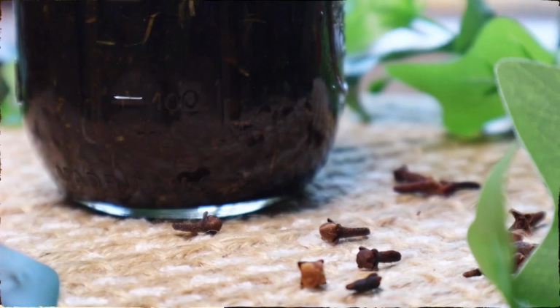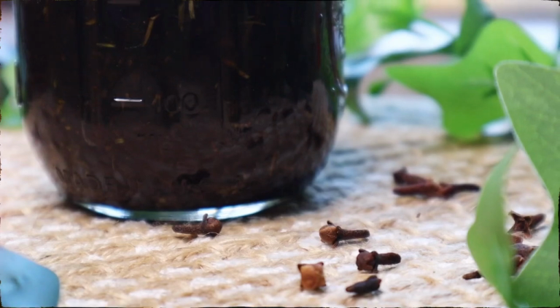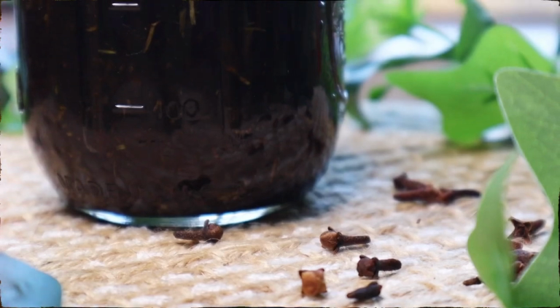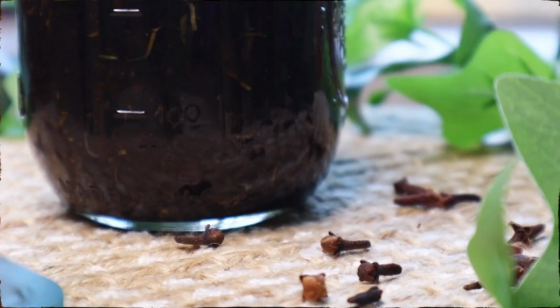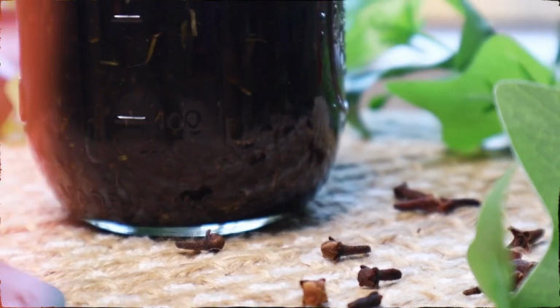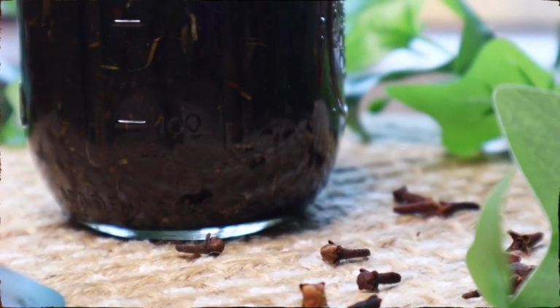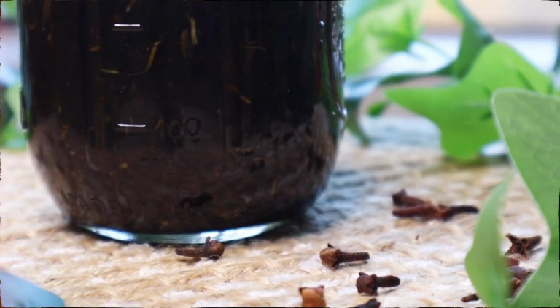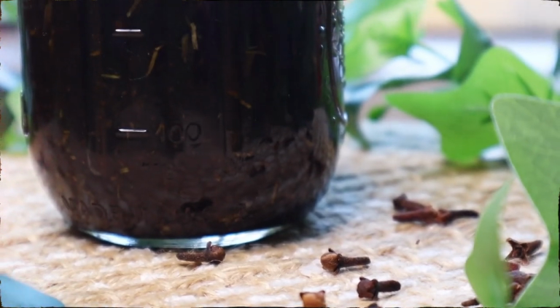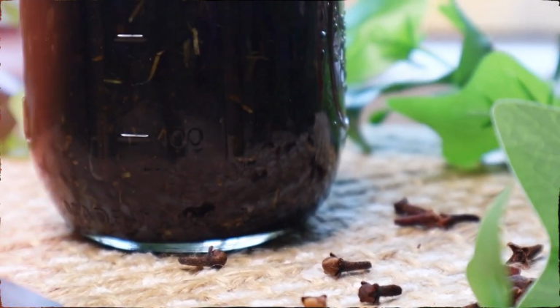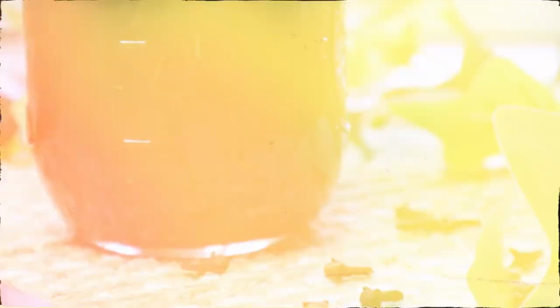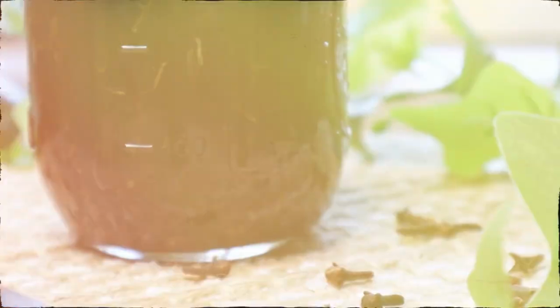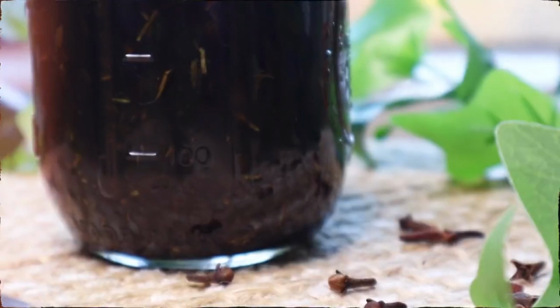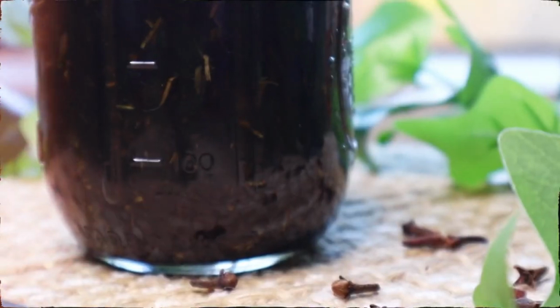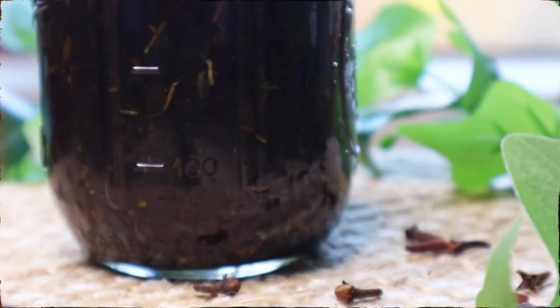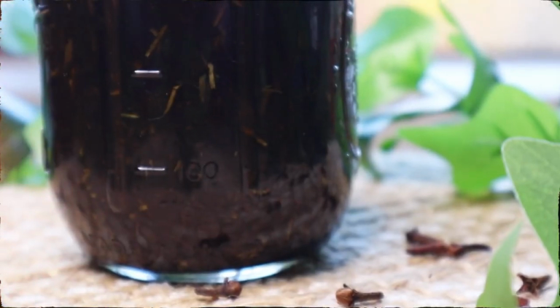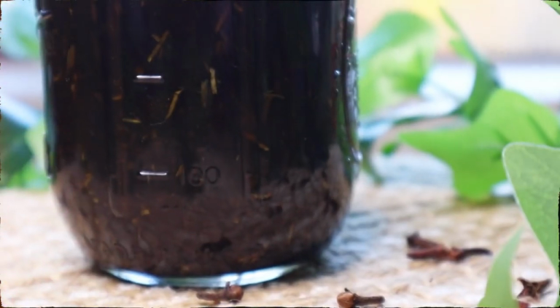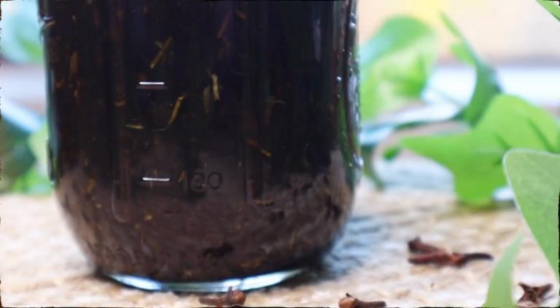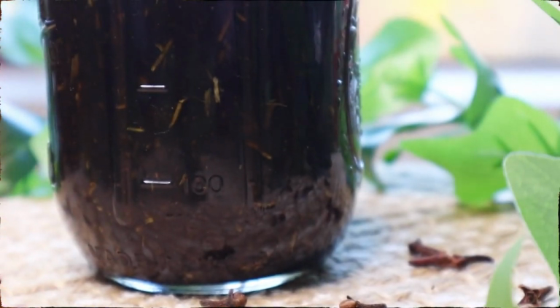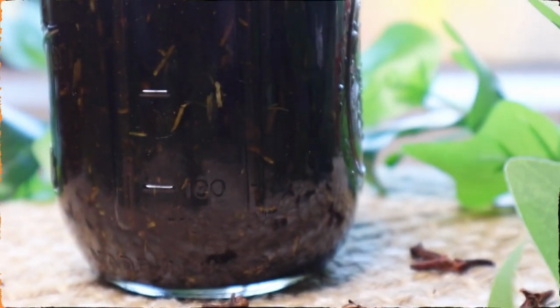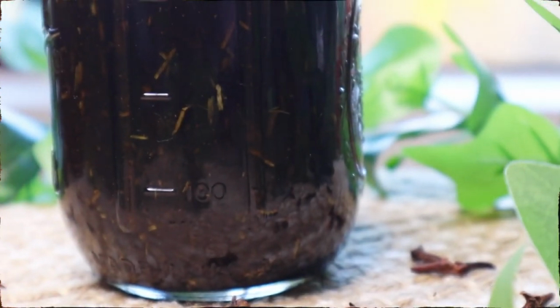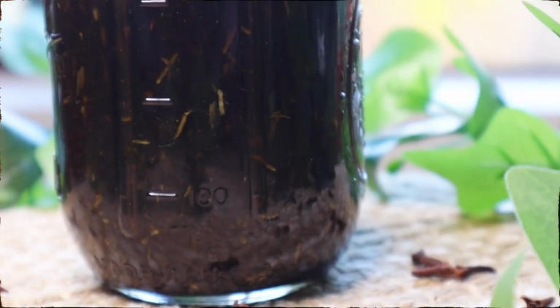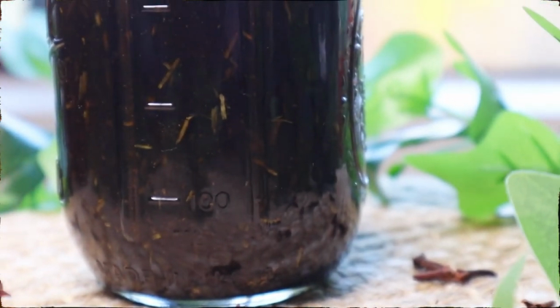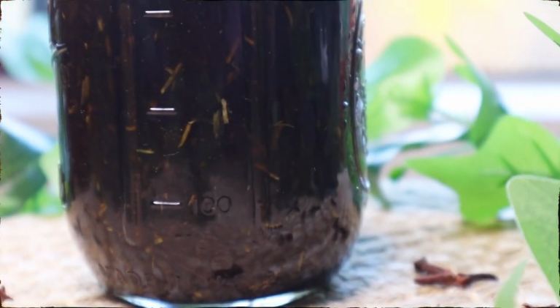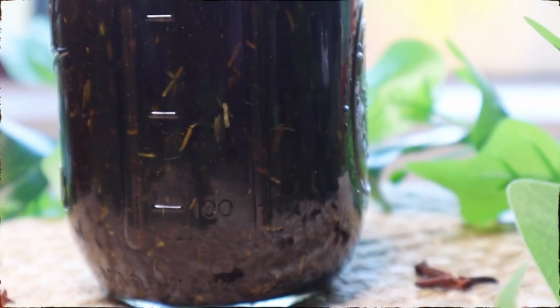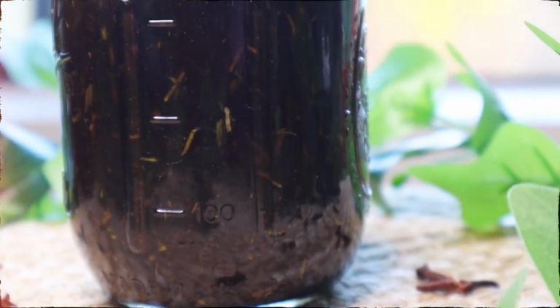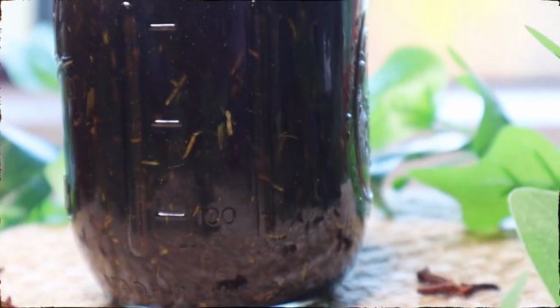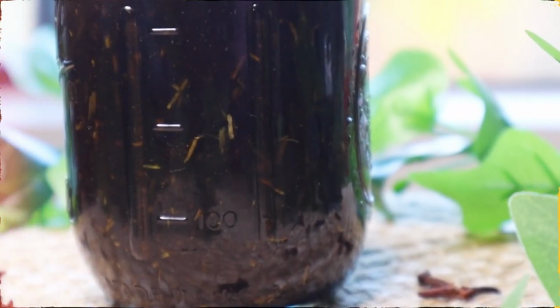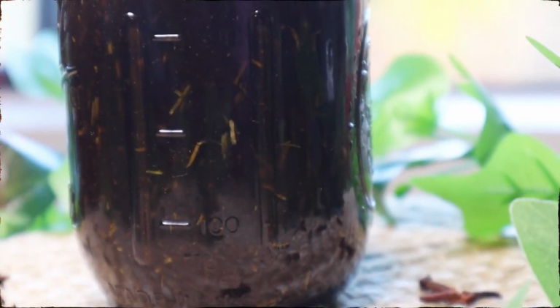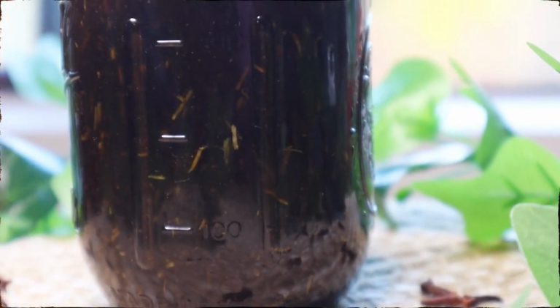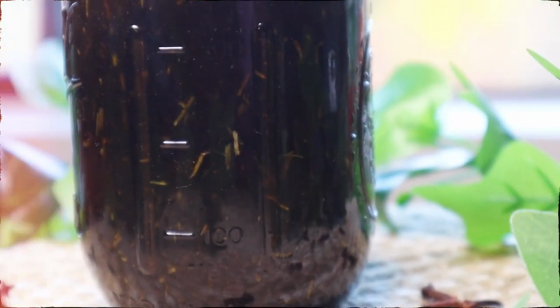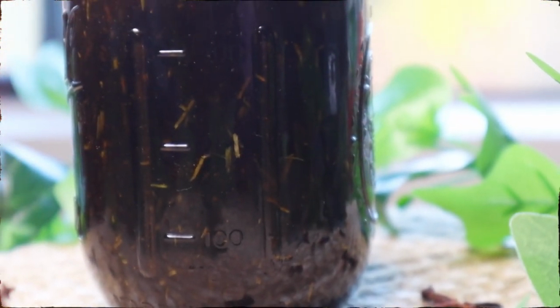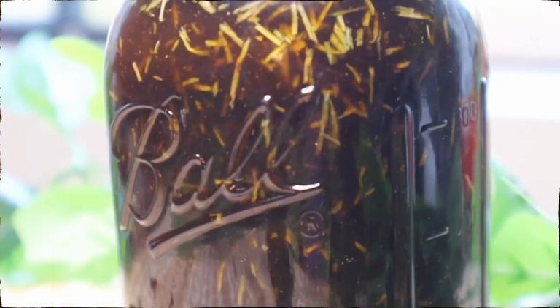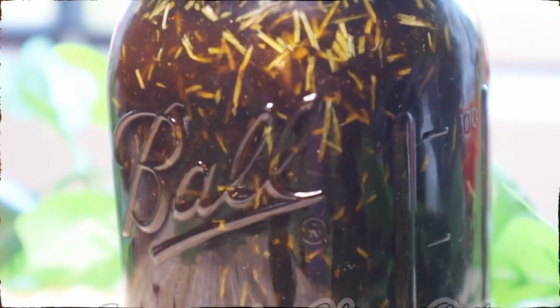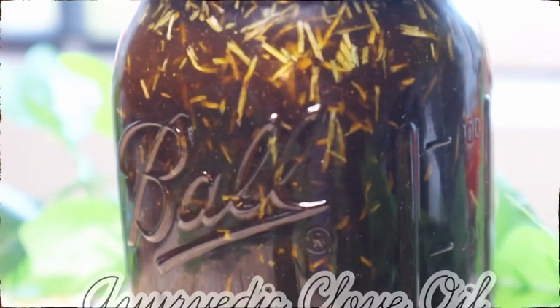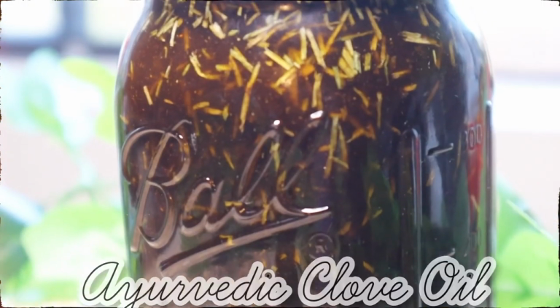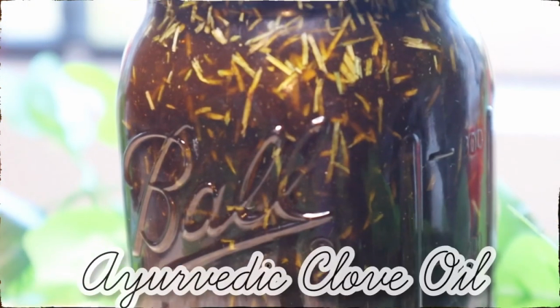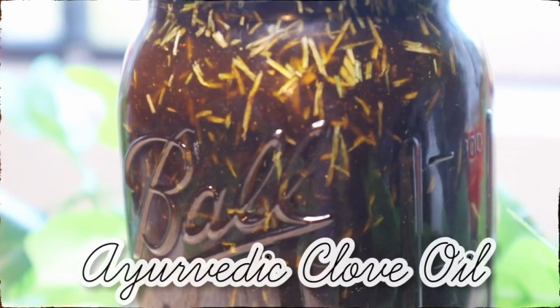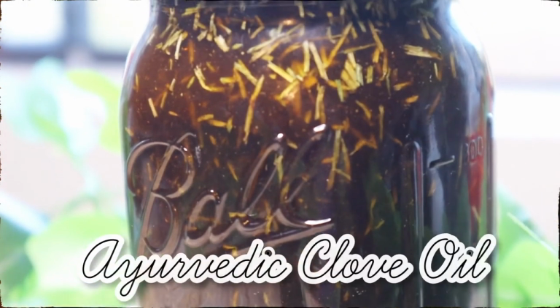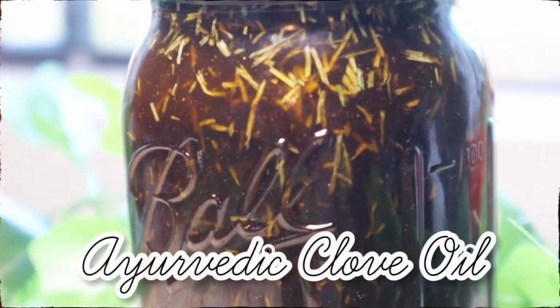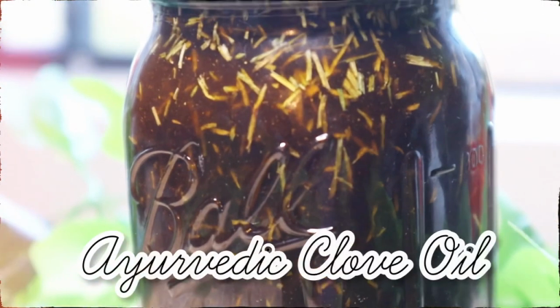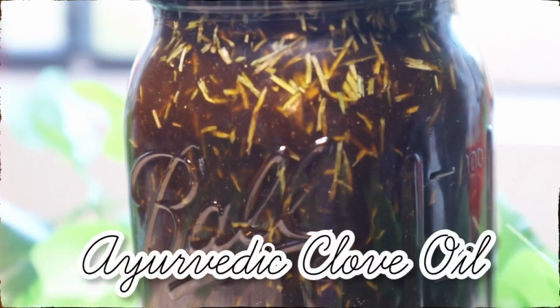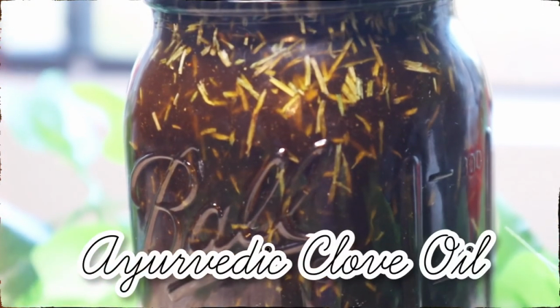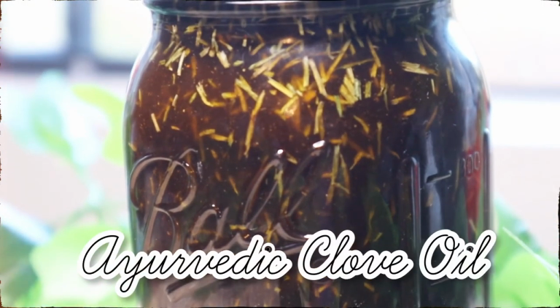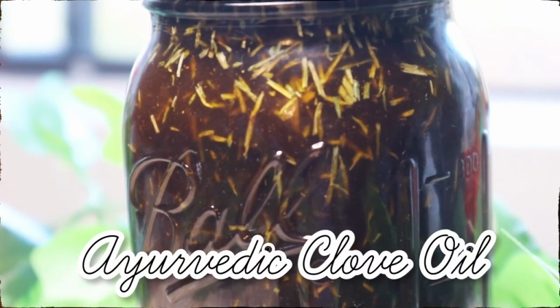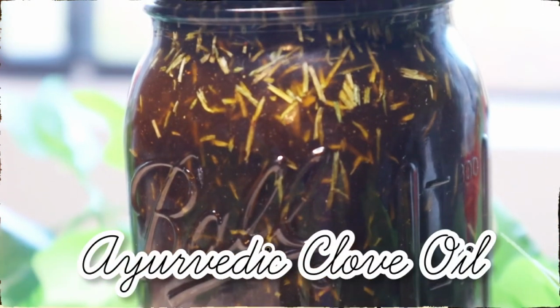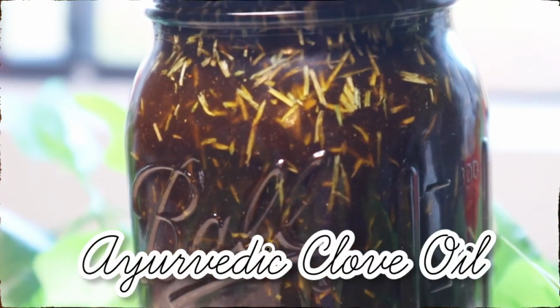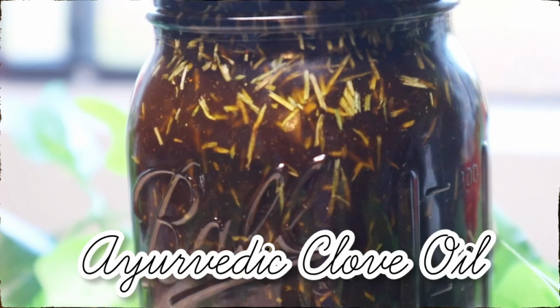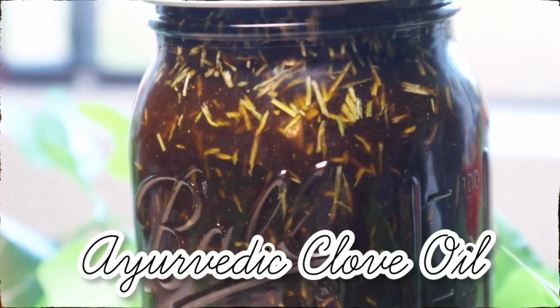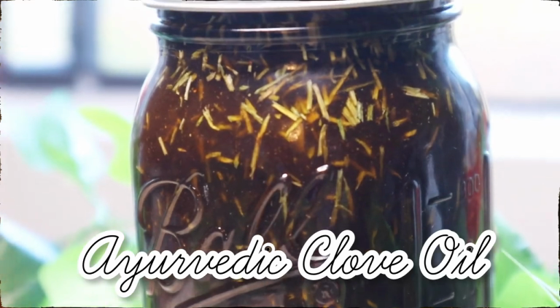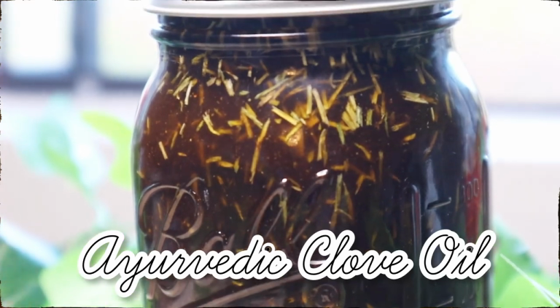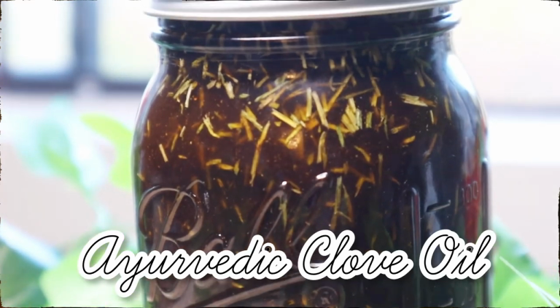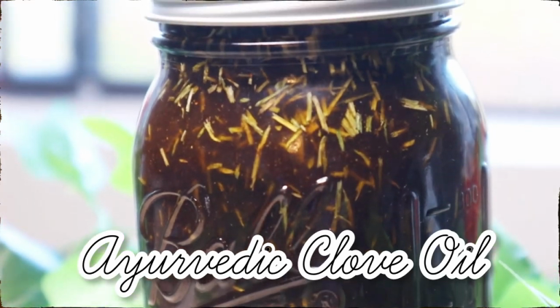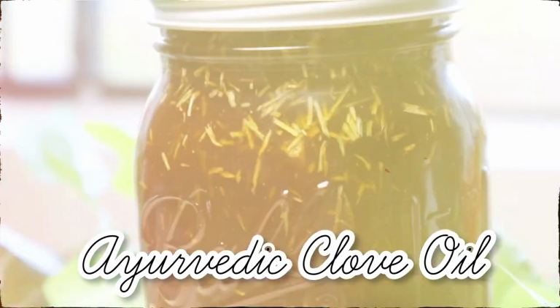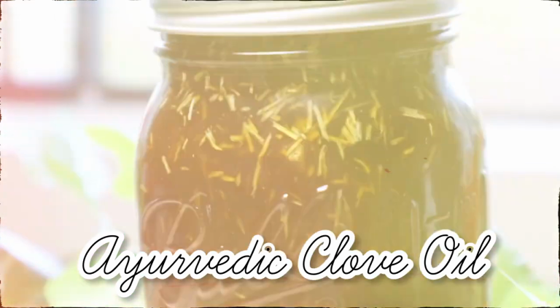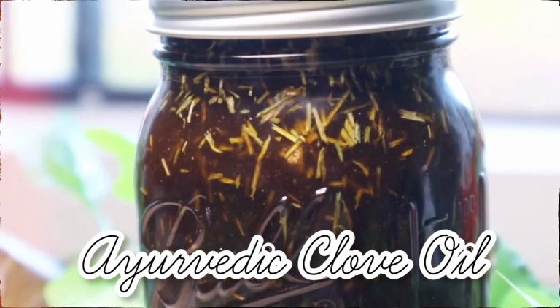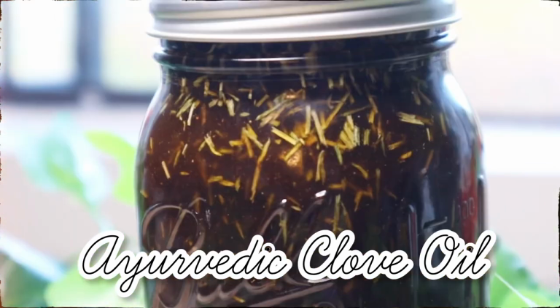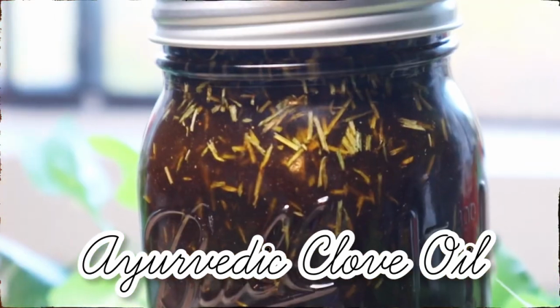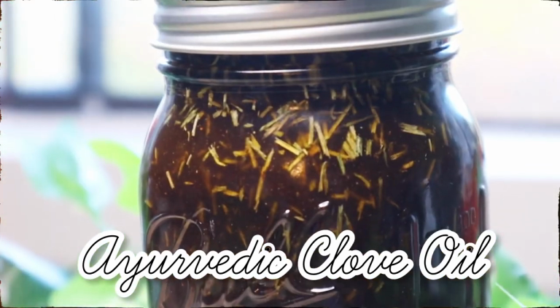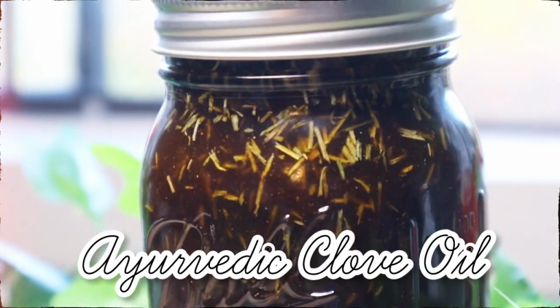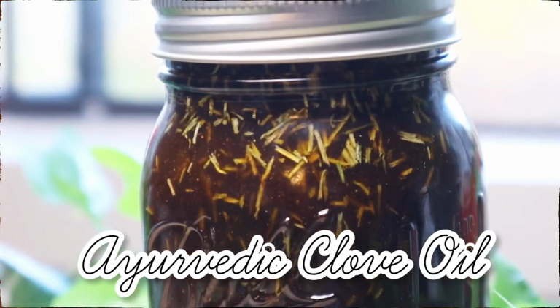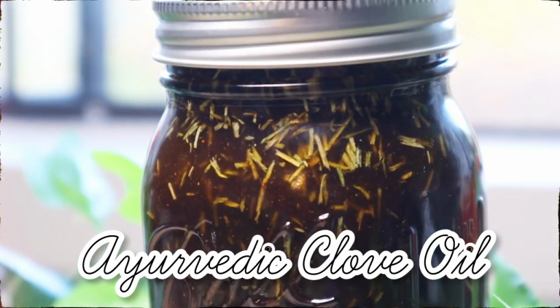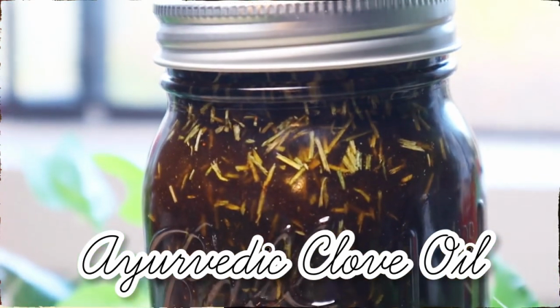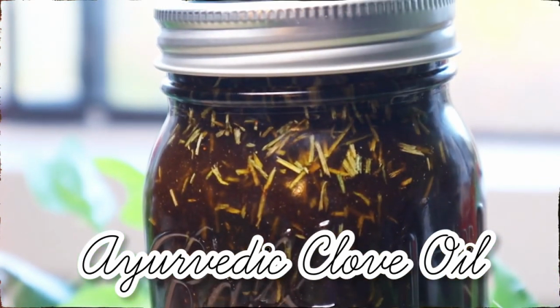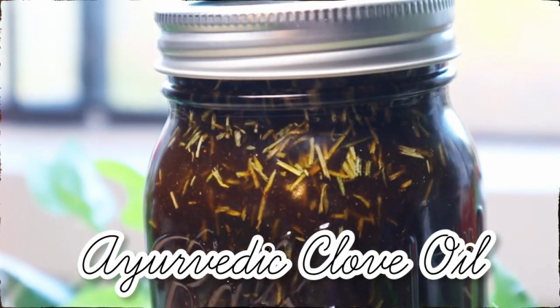What's up Looms? In today's video, I'm sharing a DIY hair growth recipe using stimulating Ayurvedic ingredients.